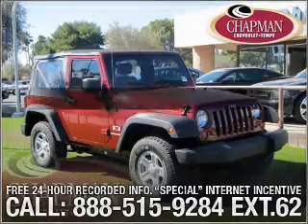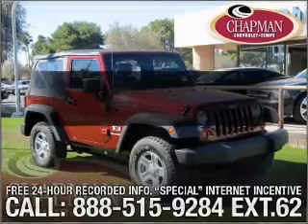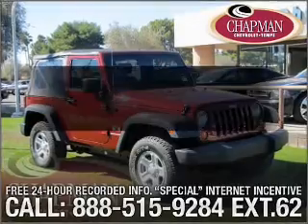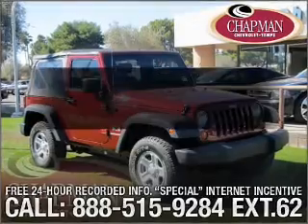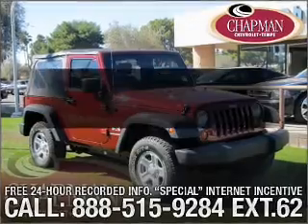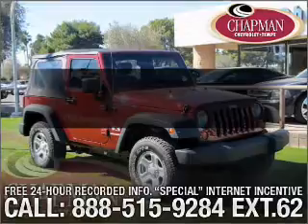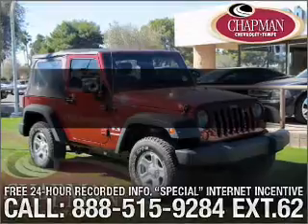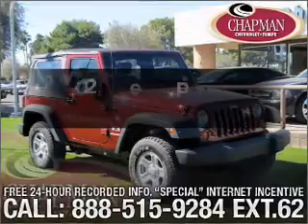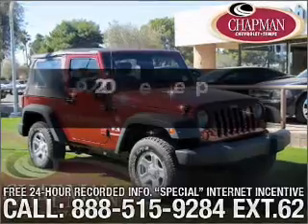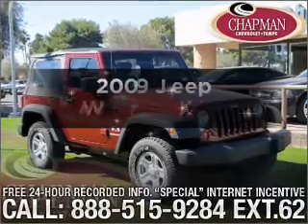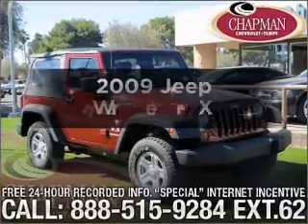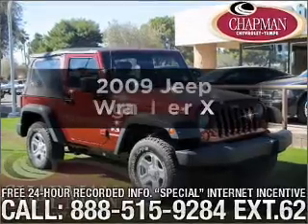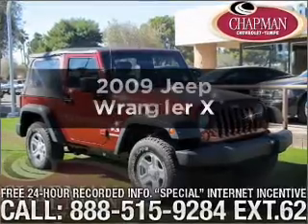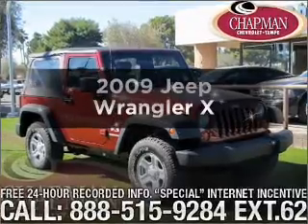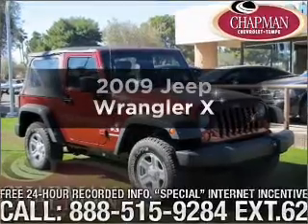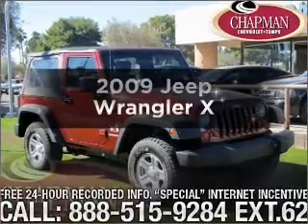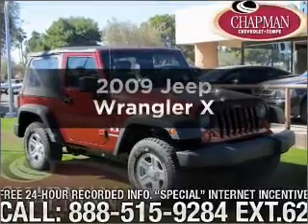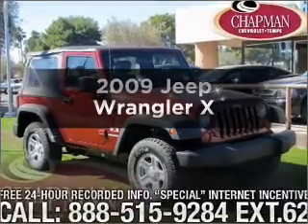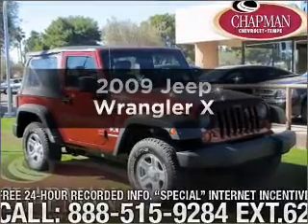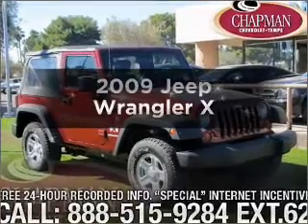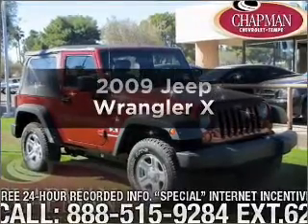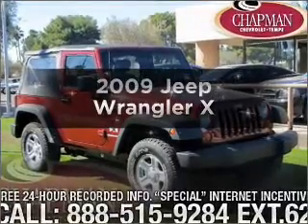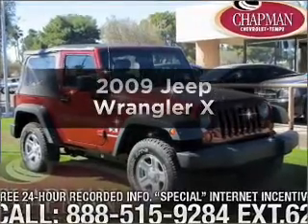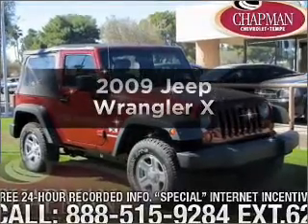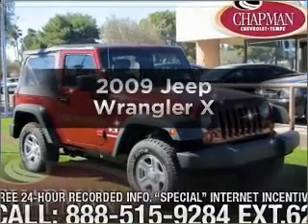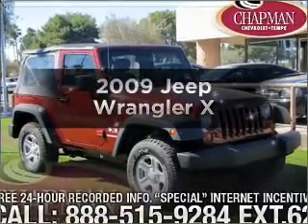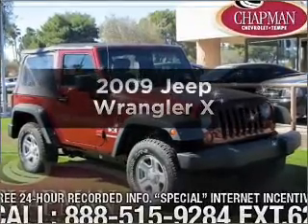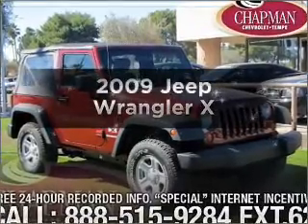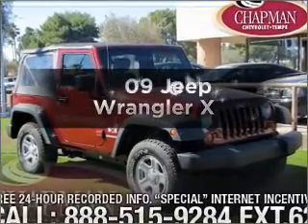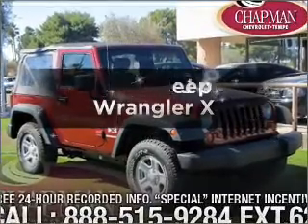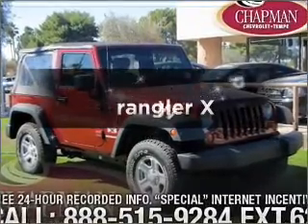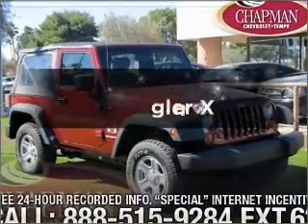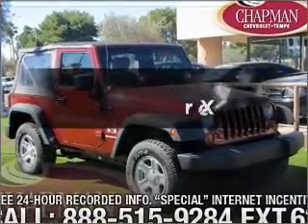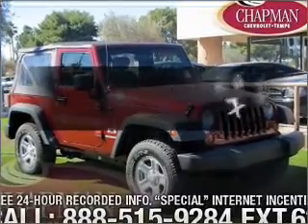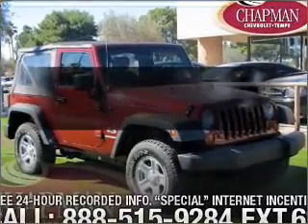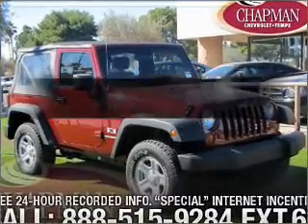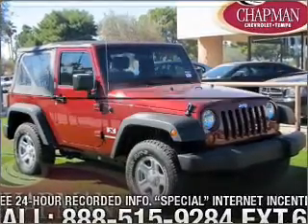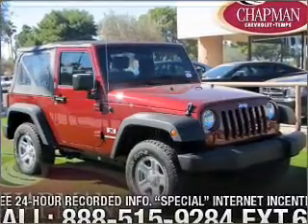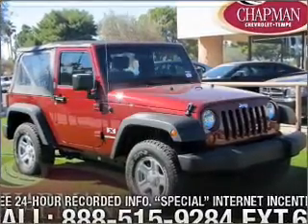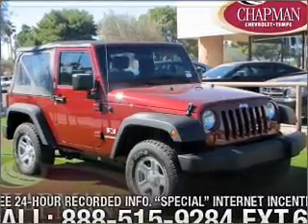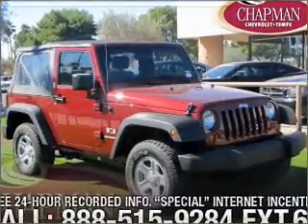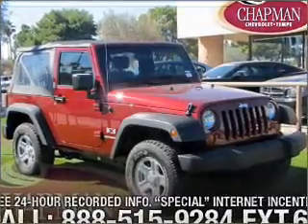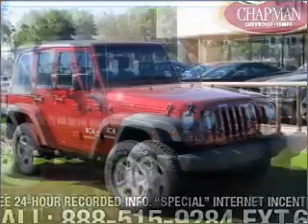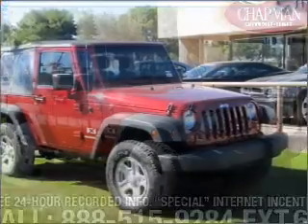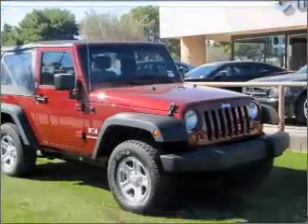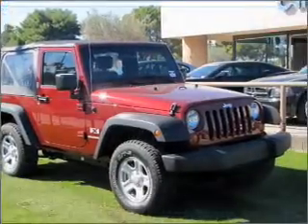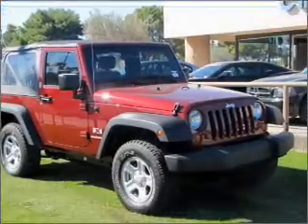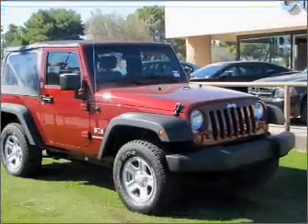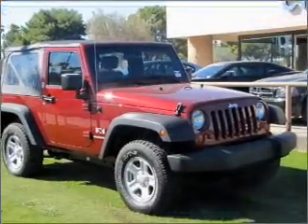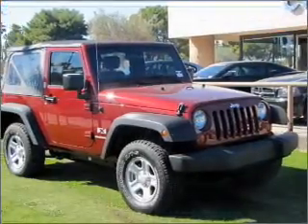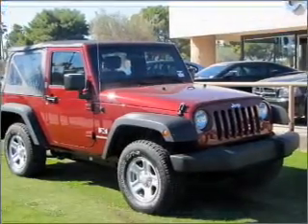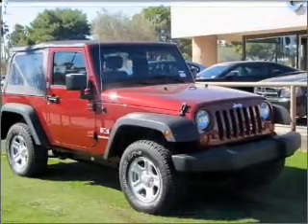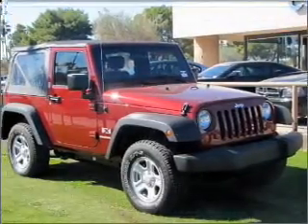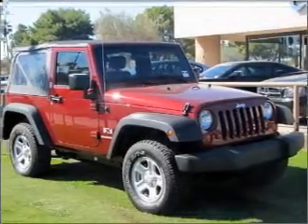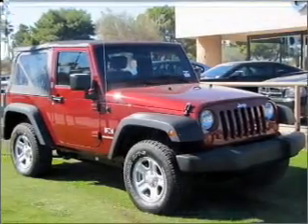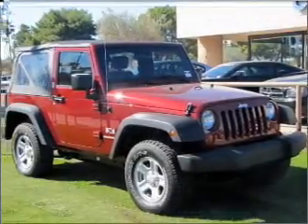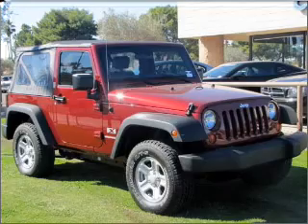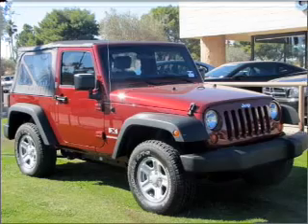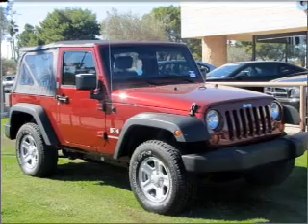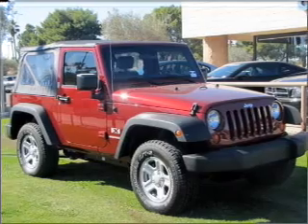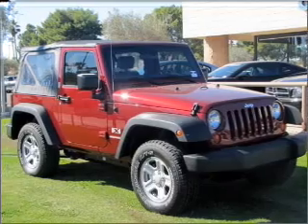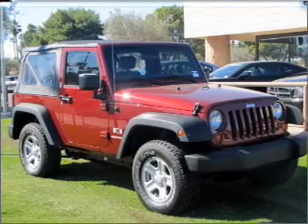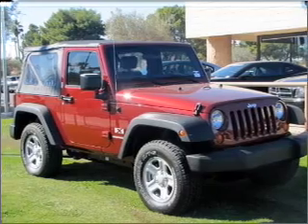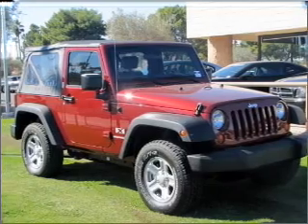Check out this 2009 Jeep Wrangler. Travel the roads in style and comfort in this great vehicle.